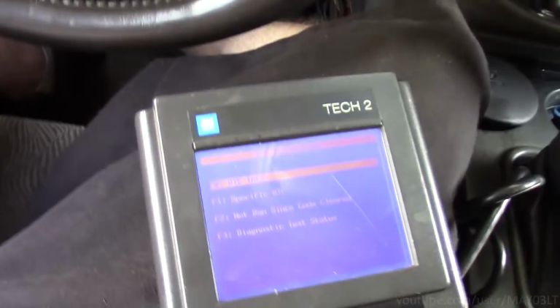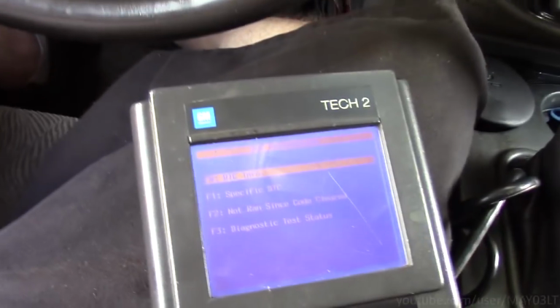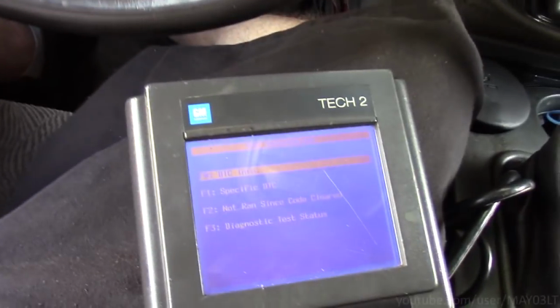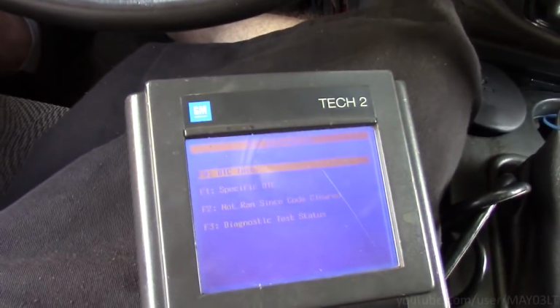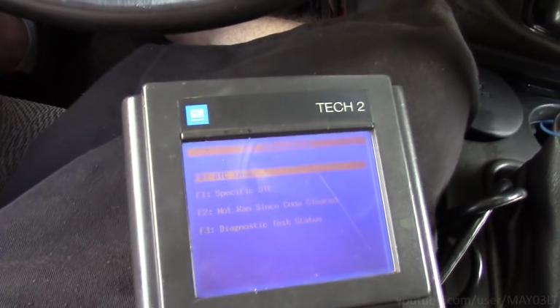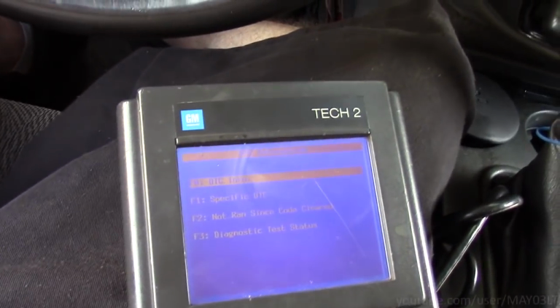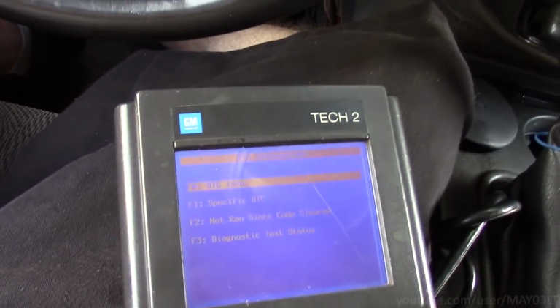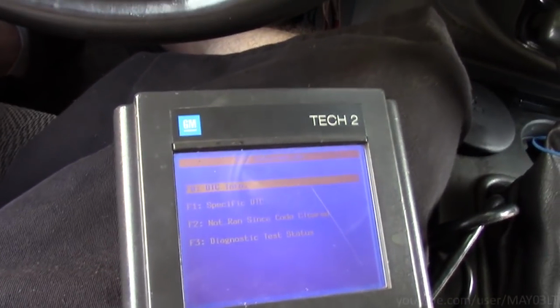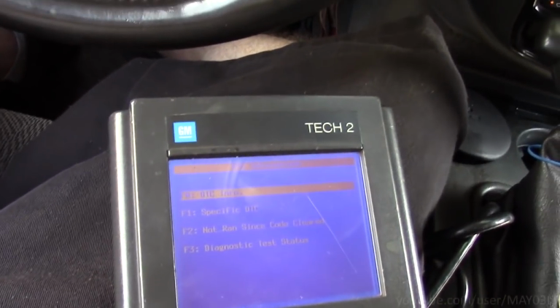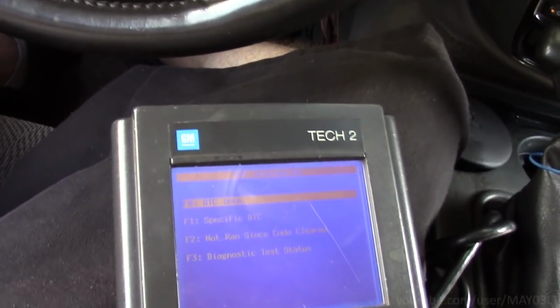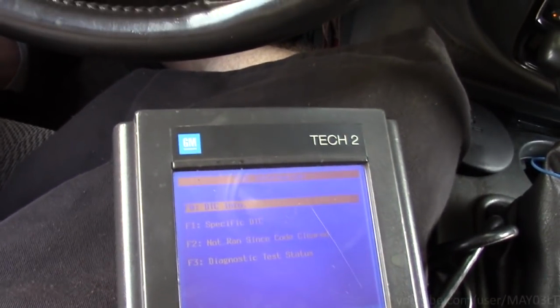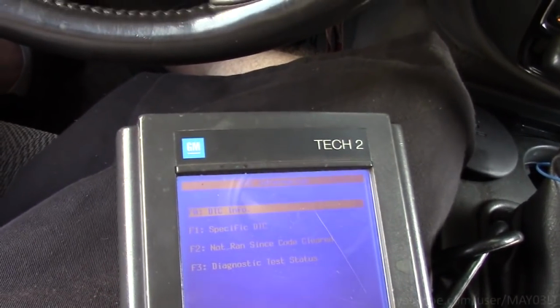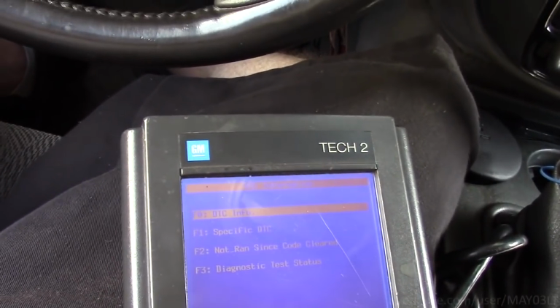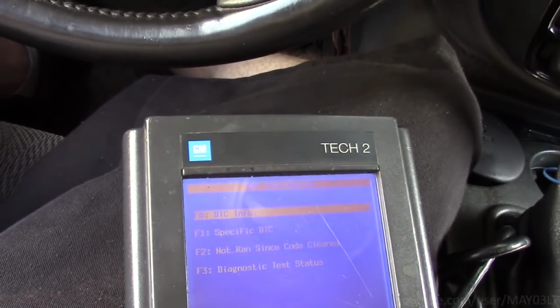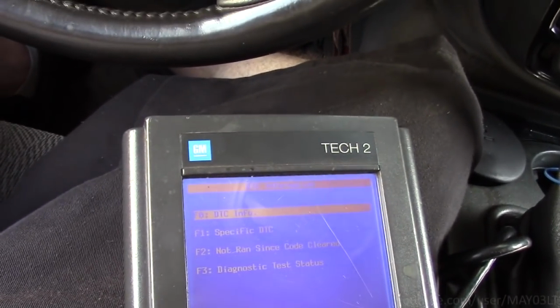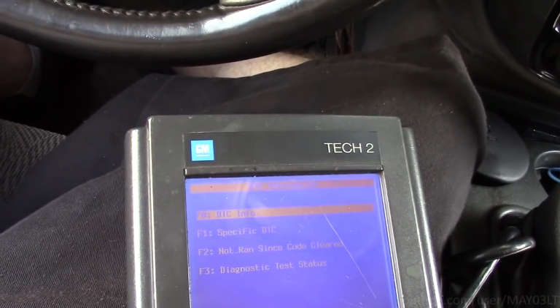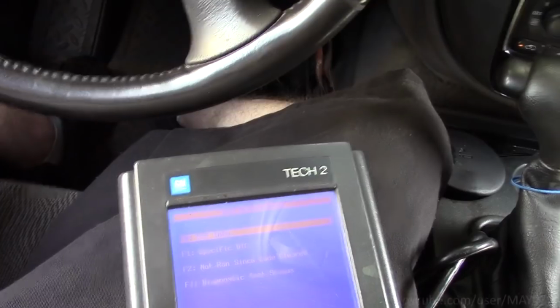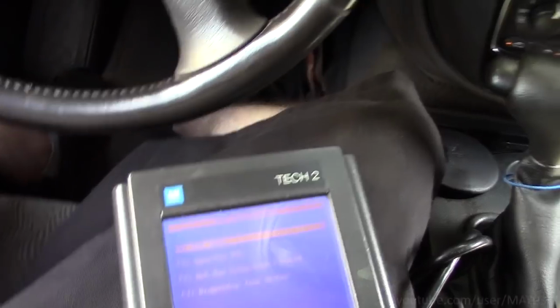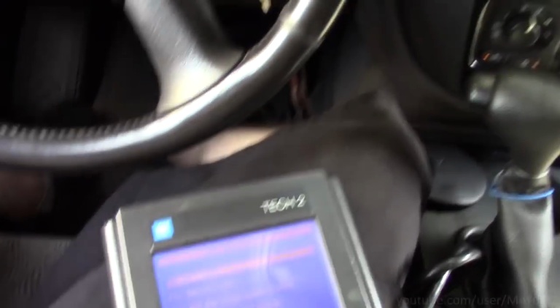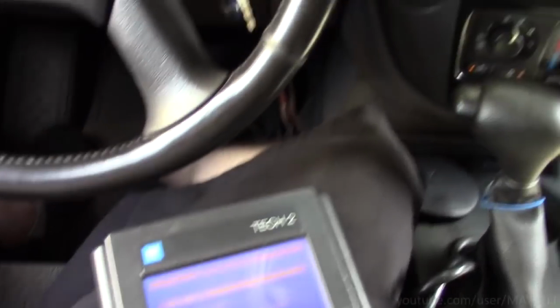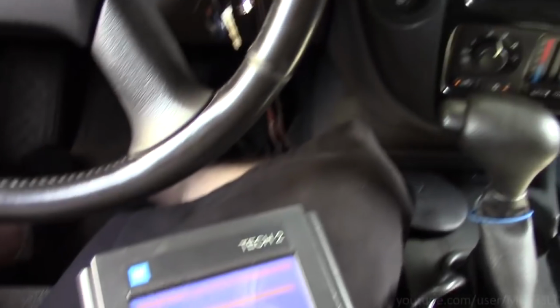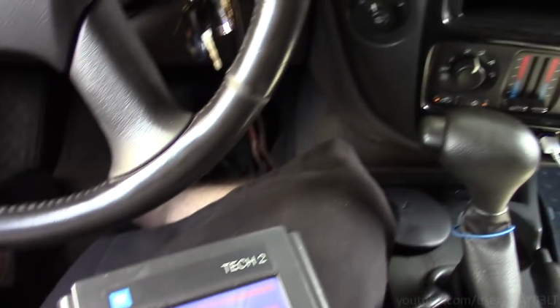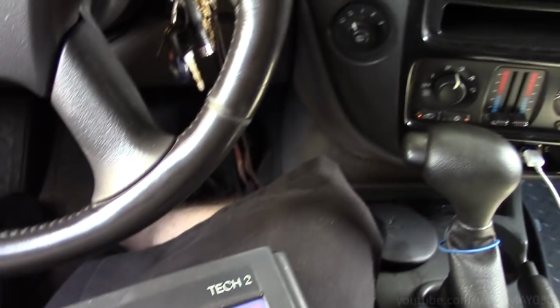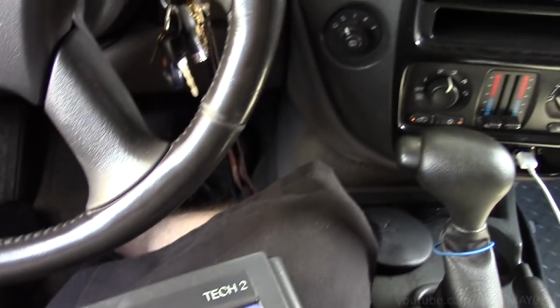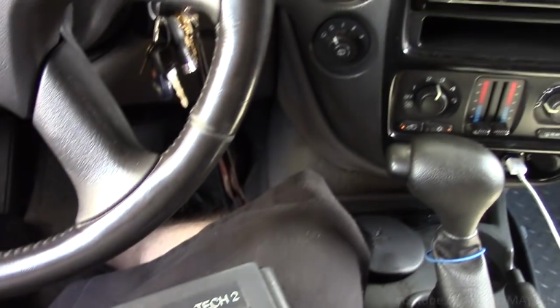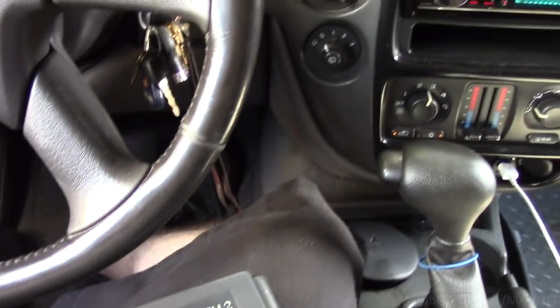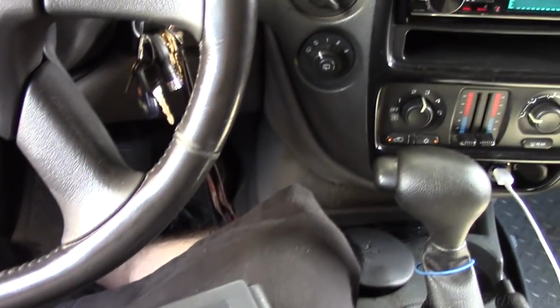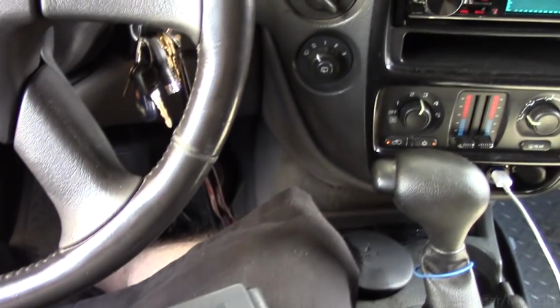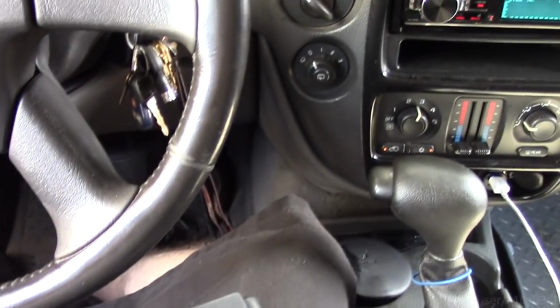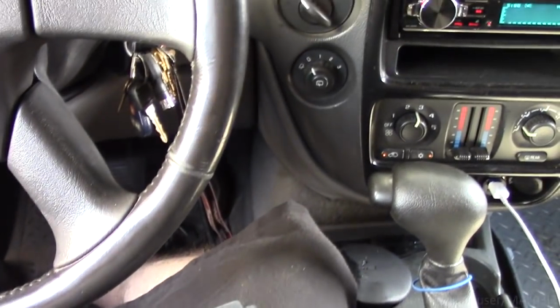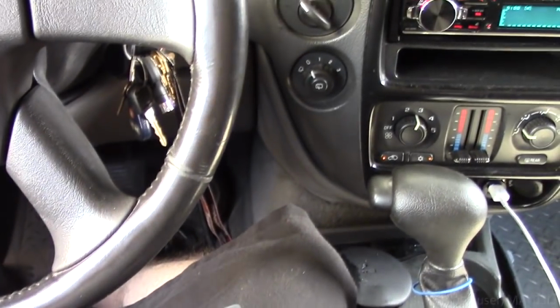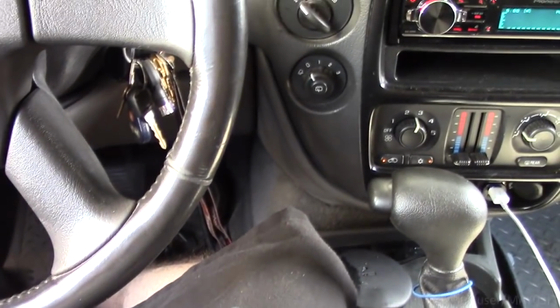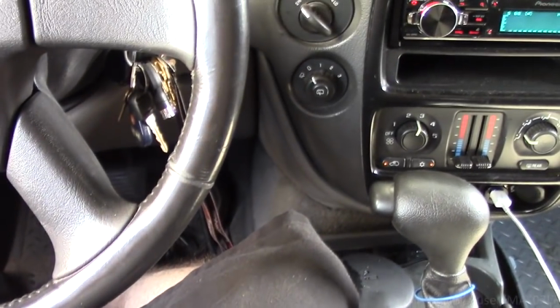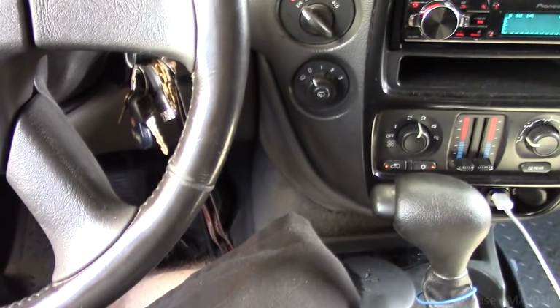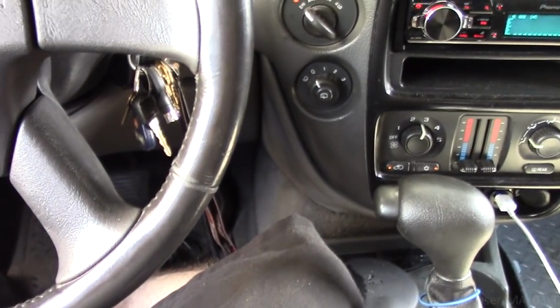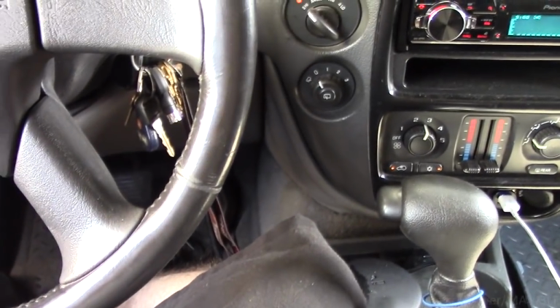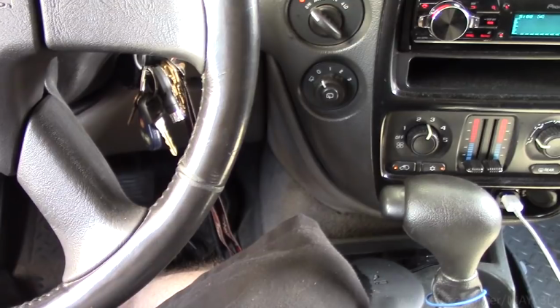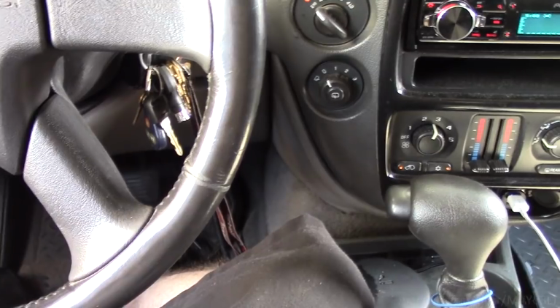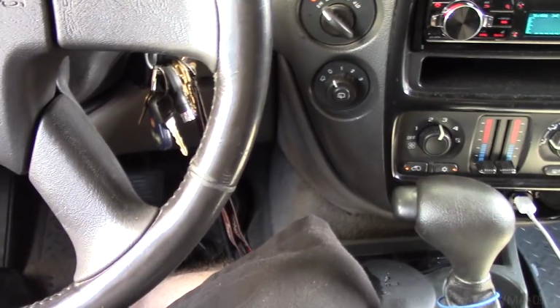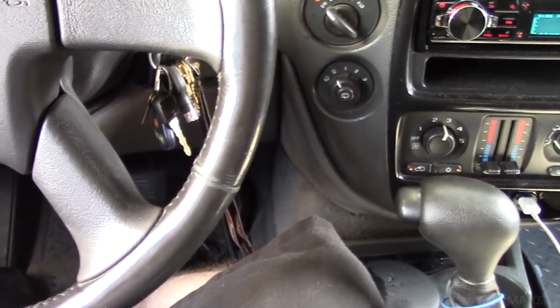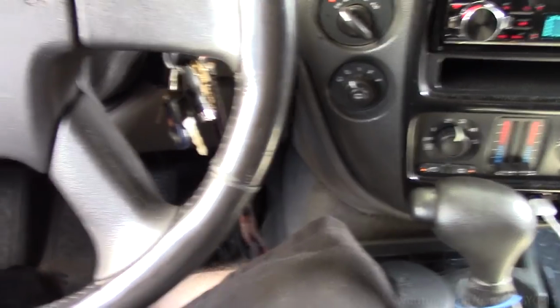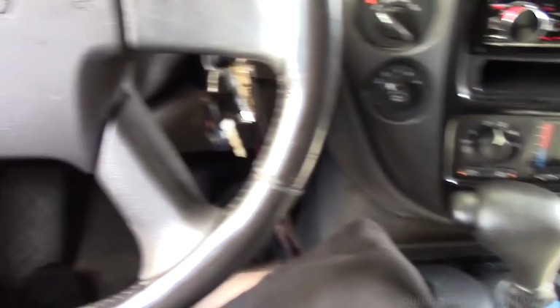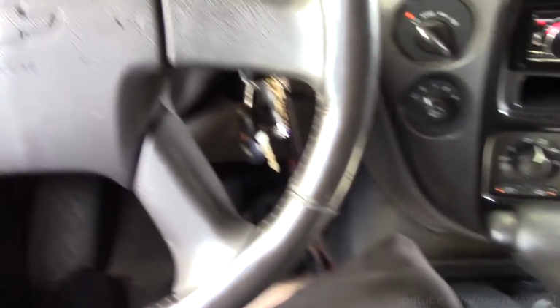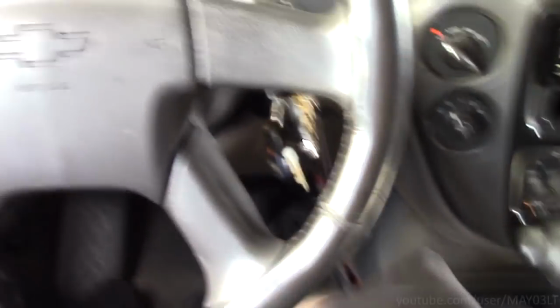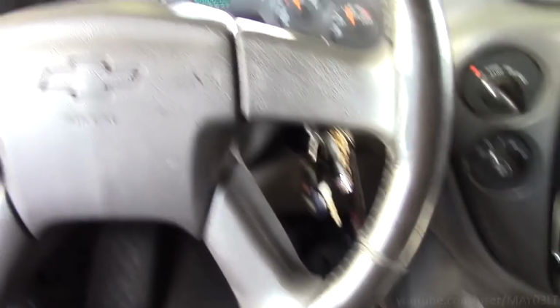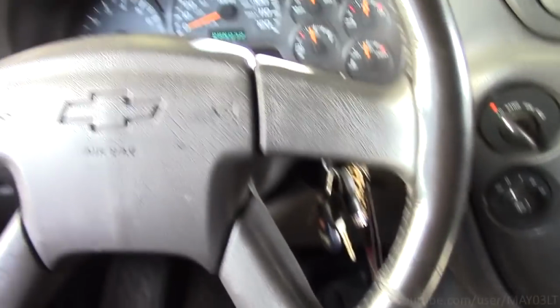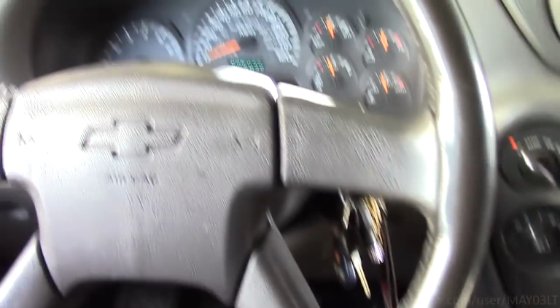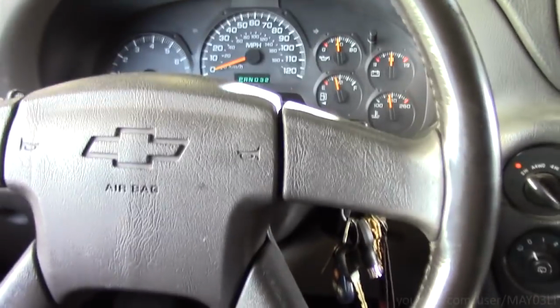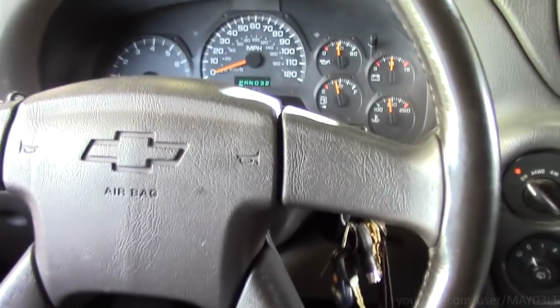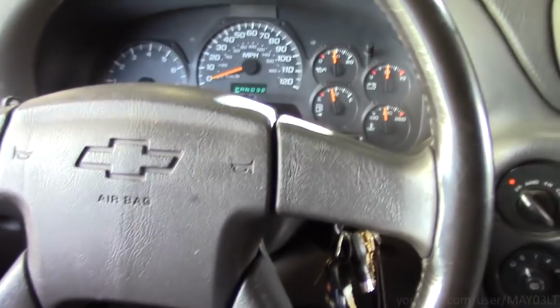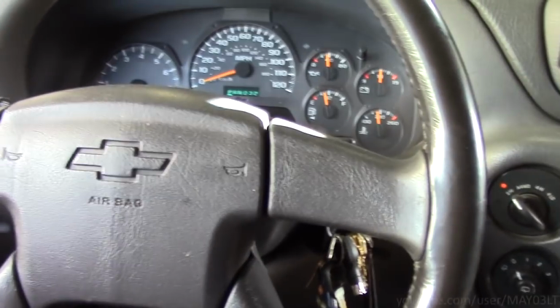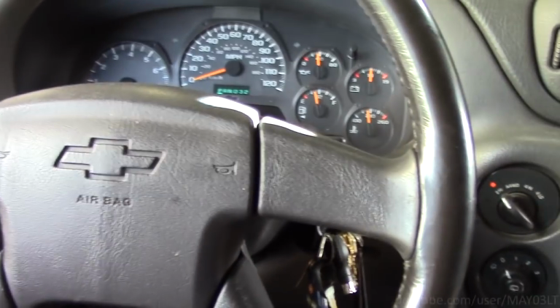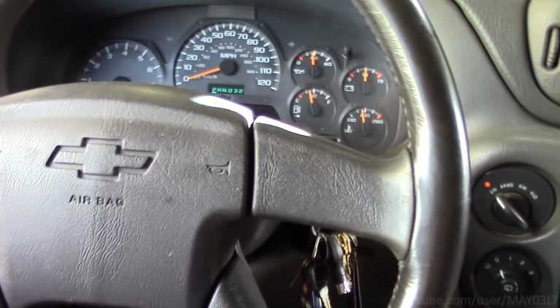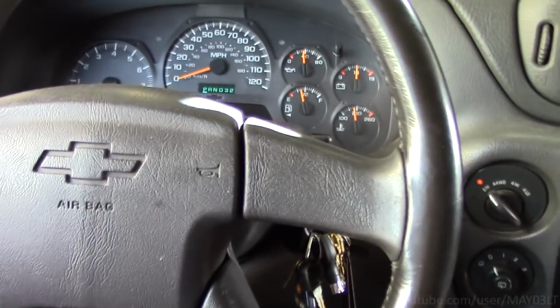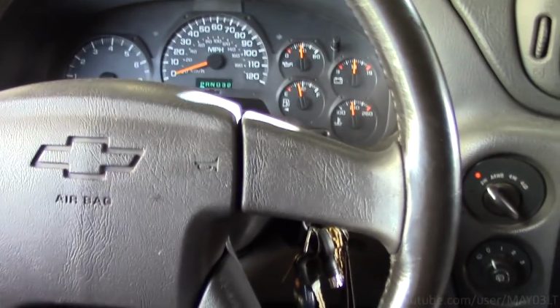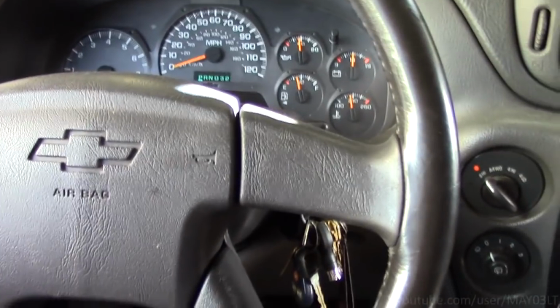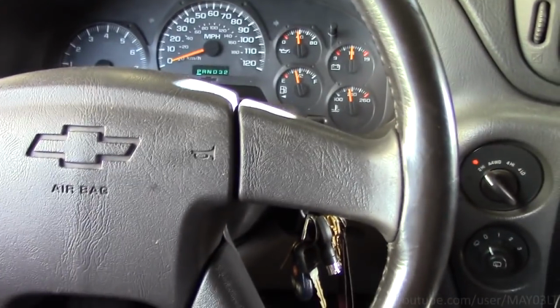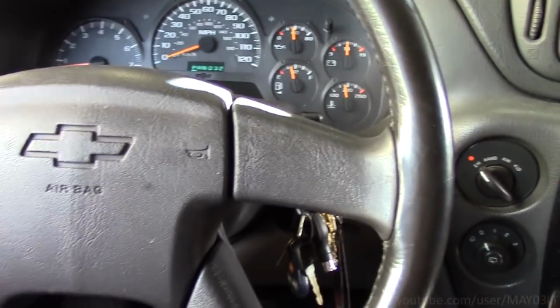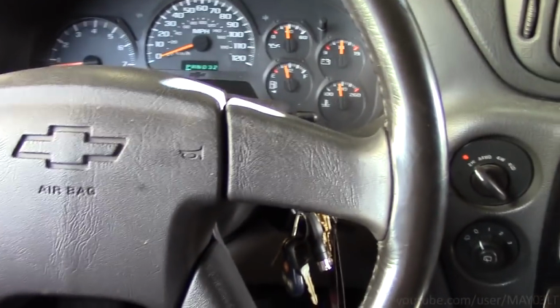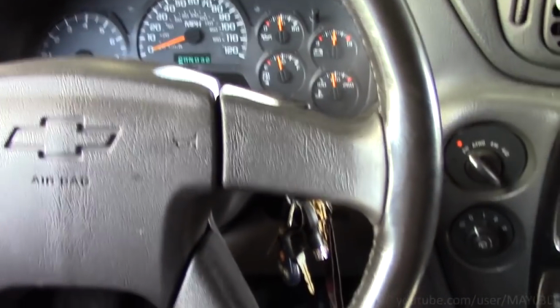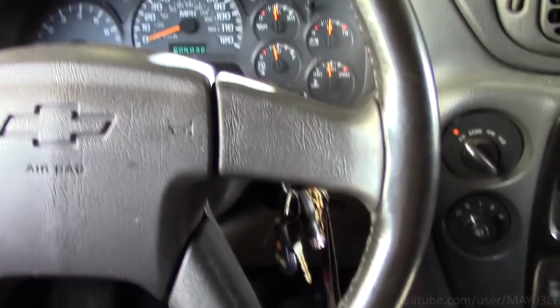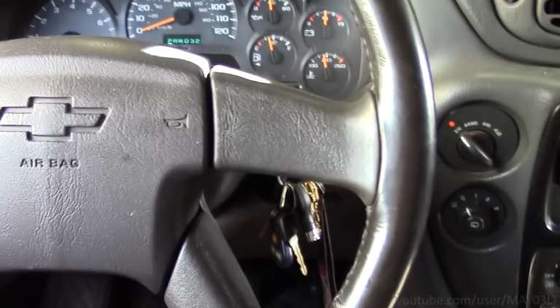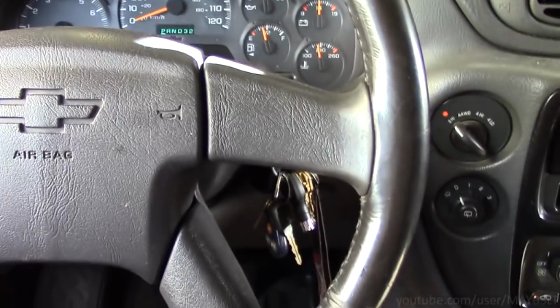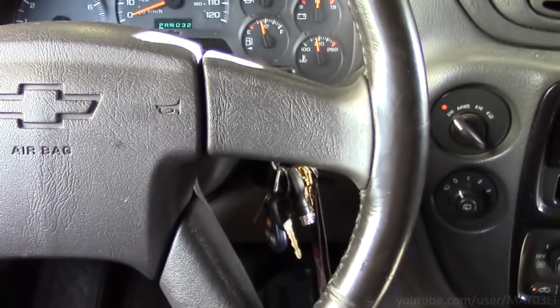I'm going to have to put some thought into this and come up with an alternative way to slow this engine down without using the scan tool. I guess I actually have to be outside under the hood.